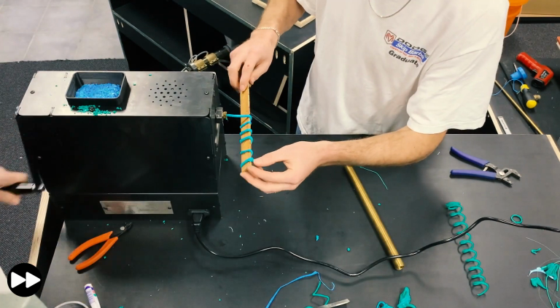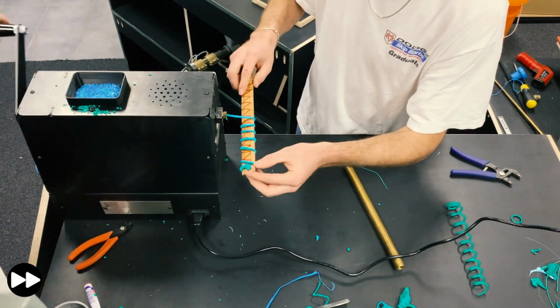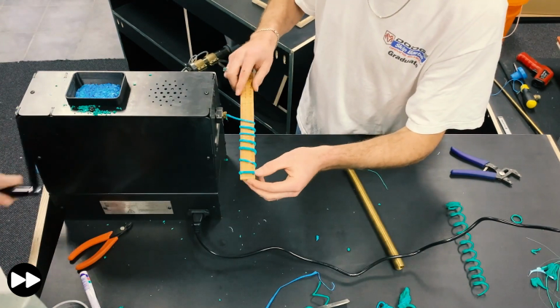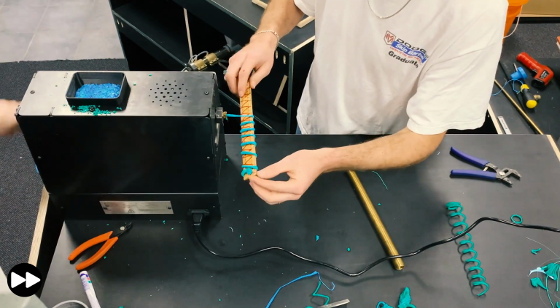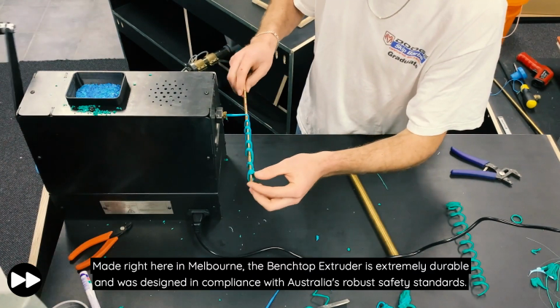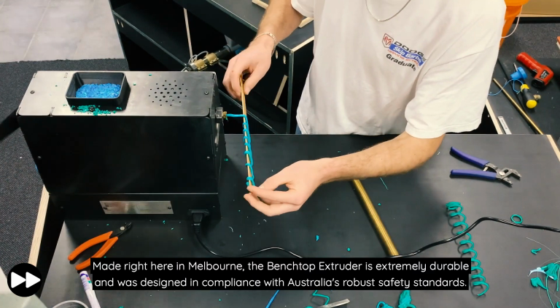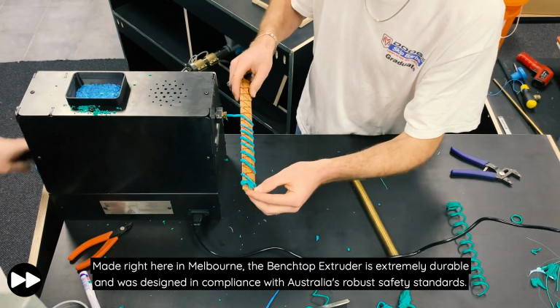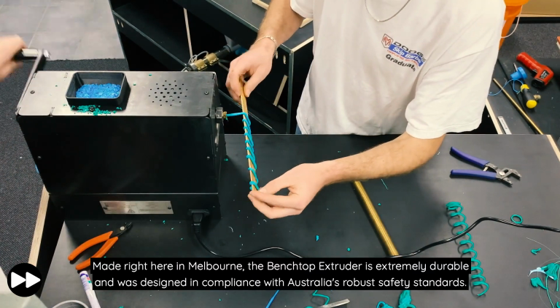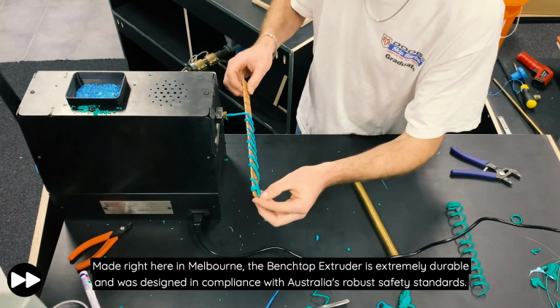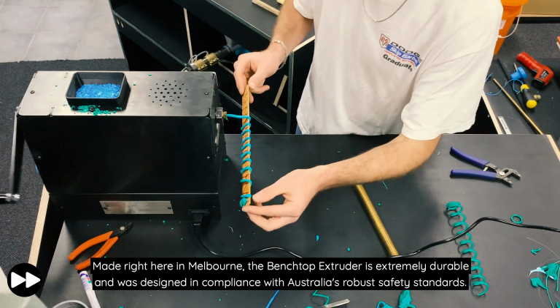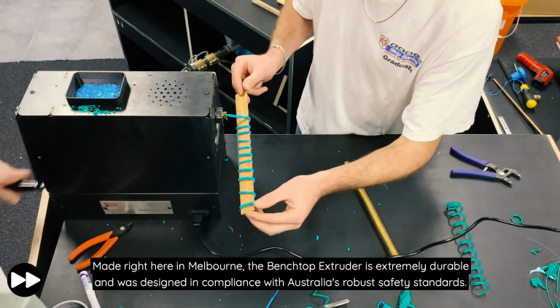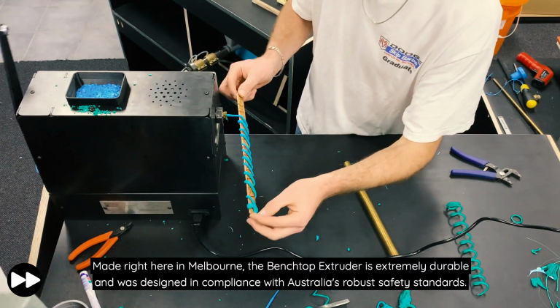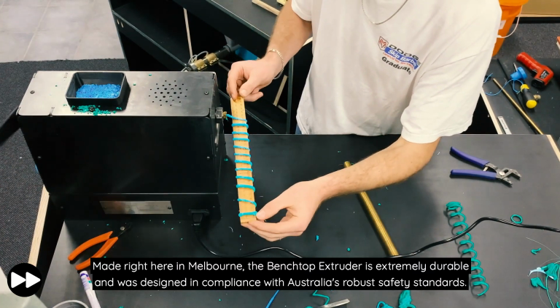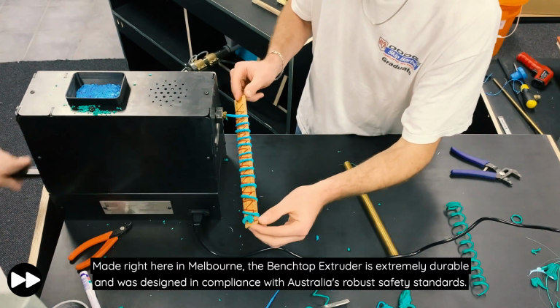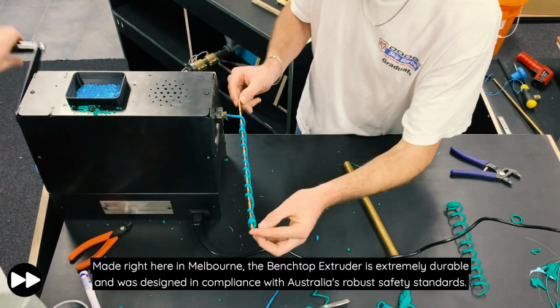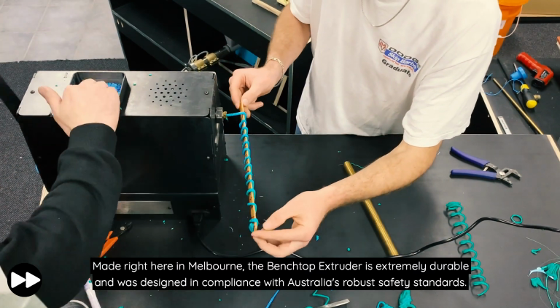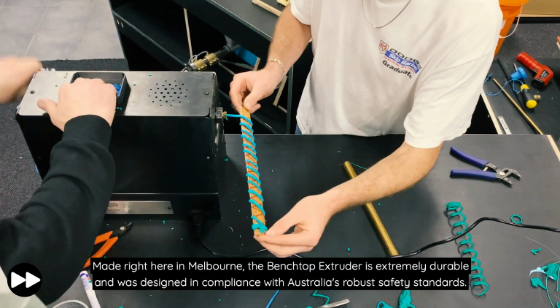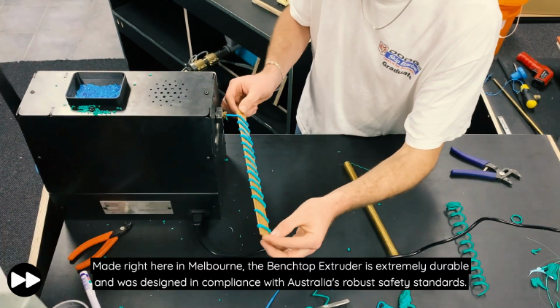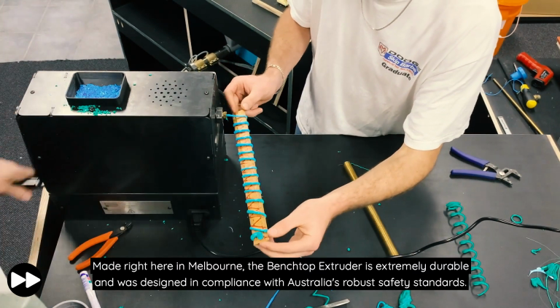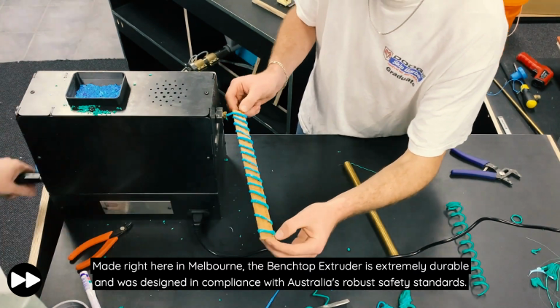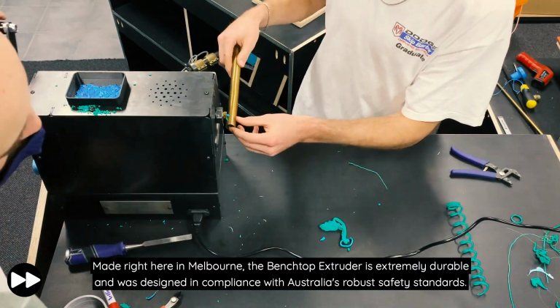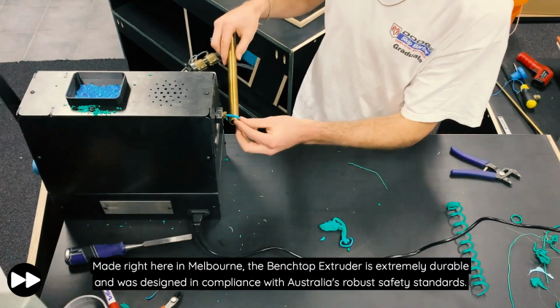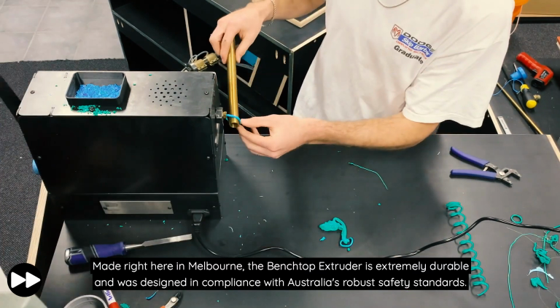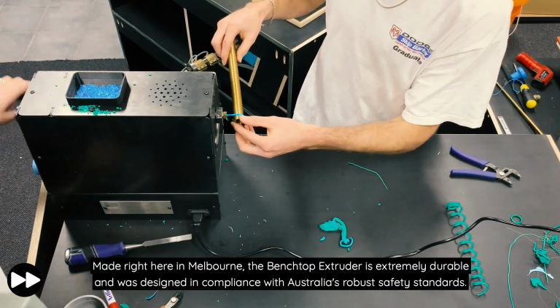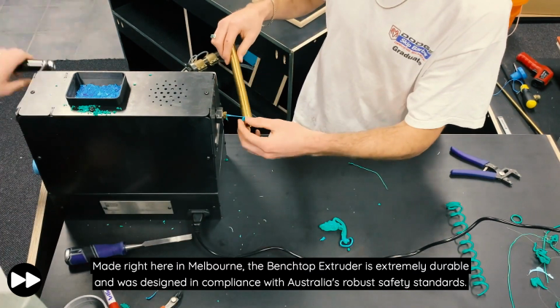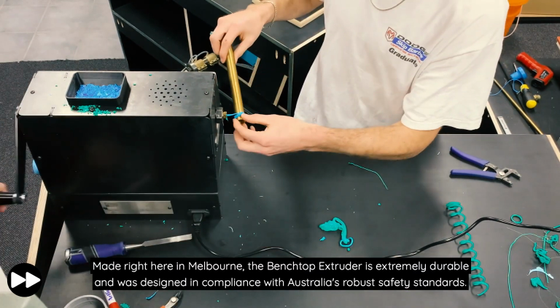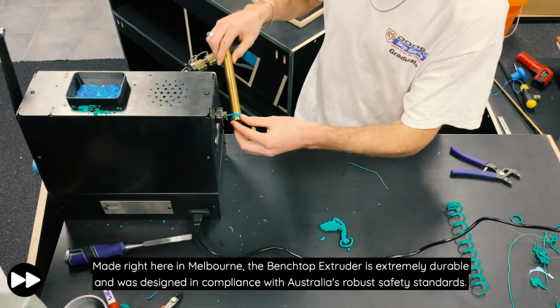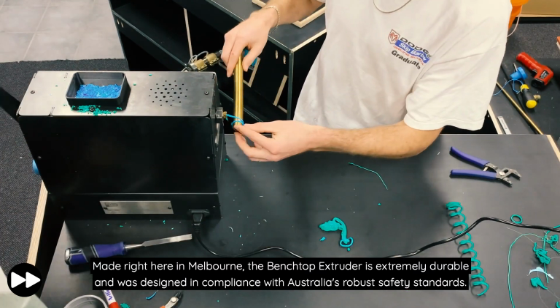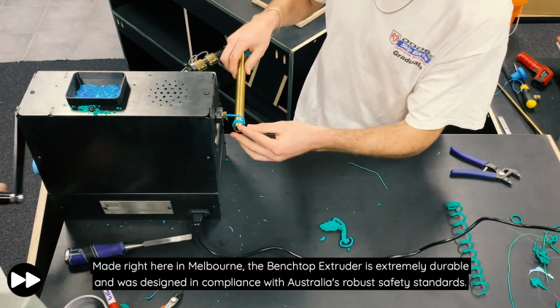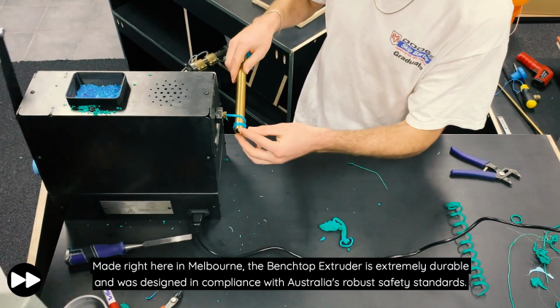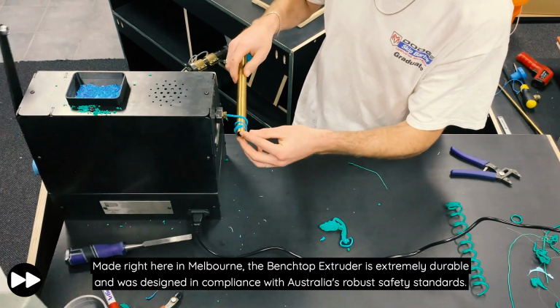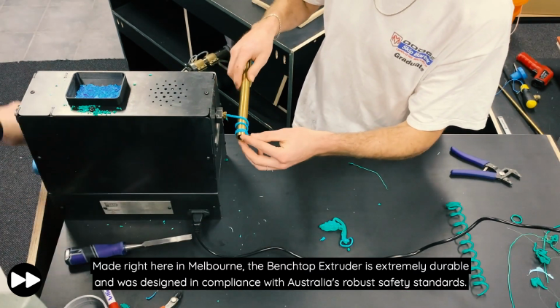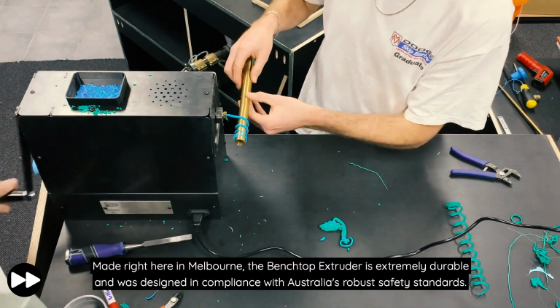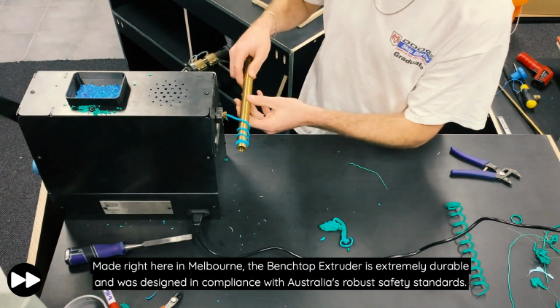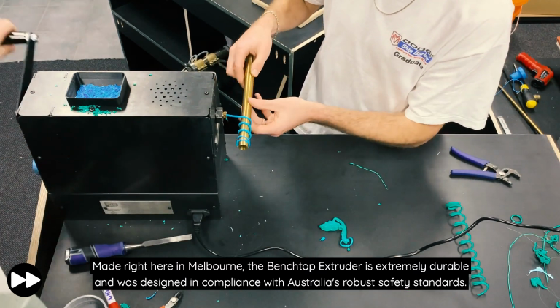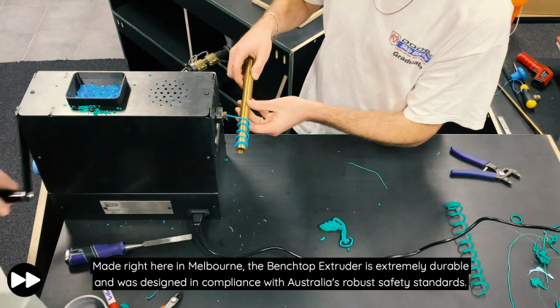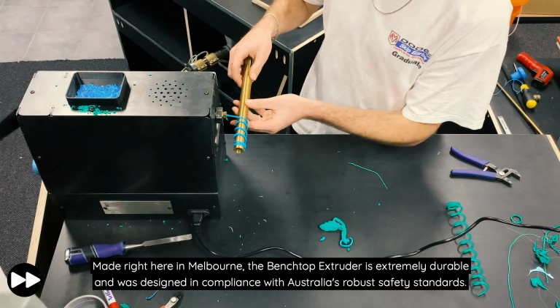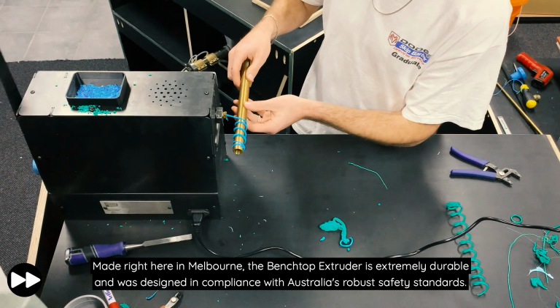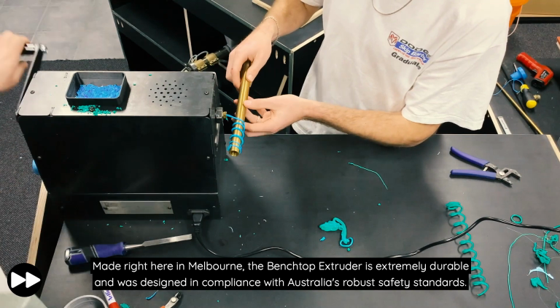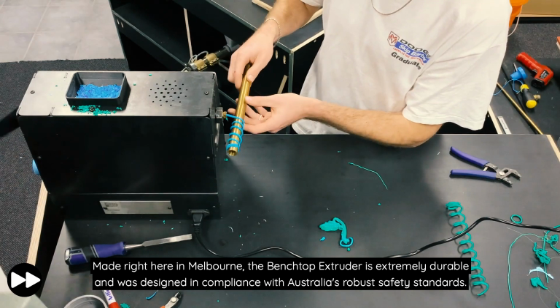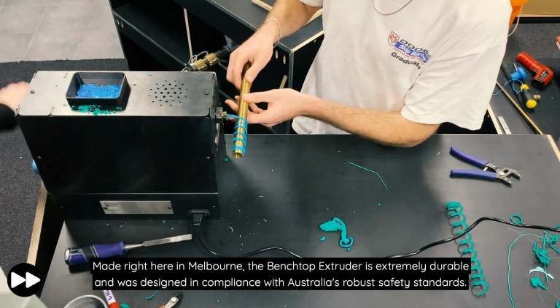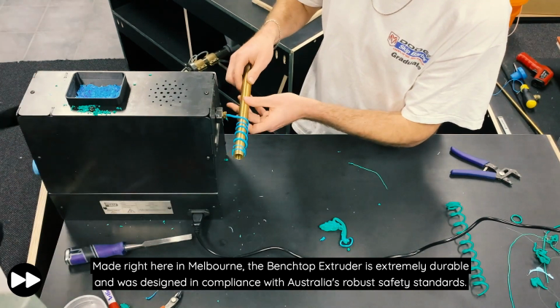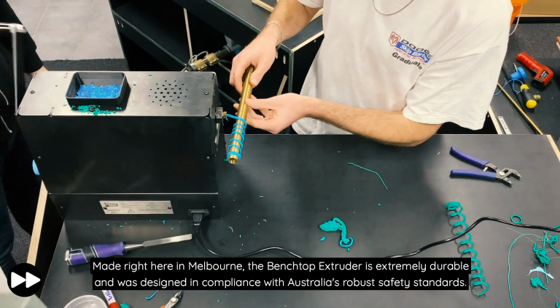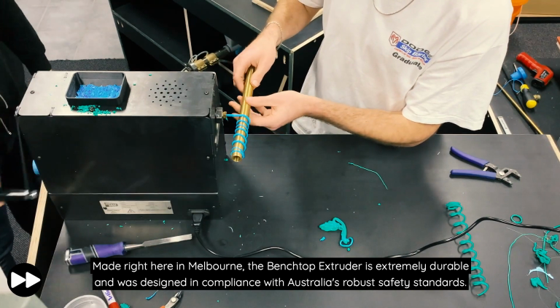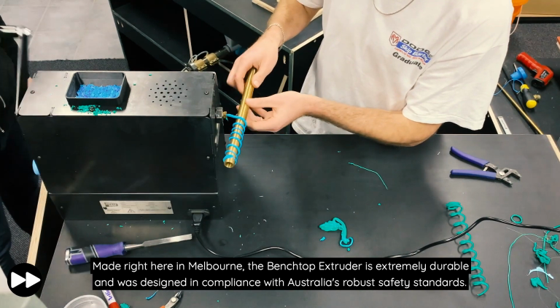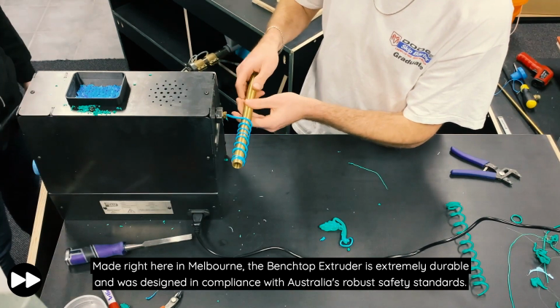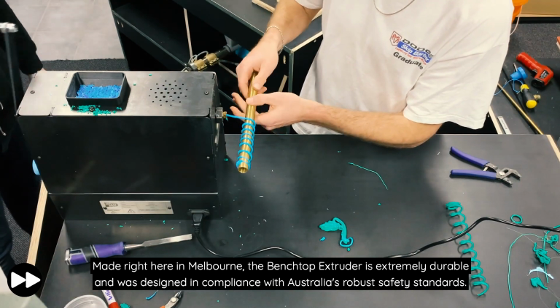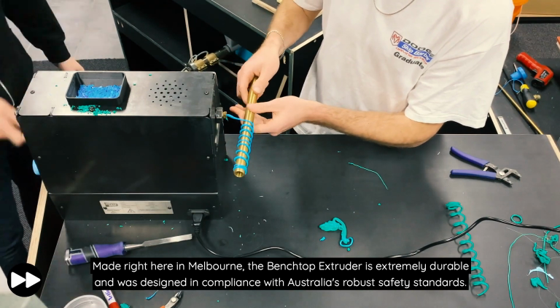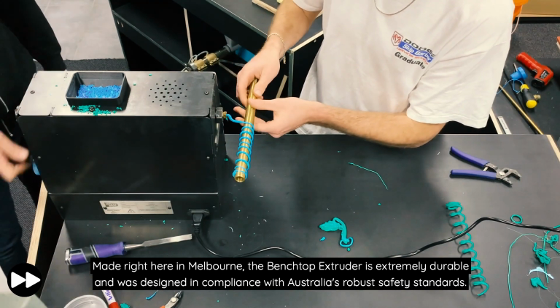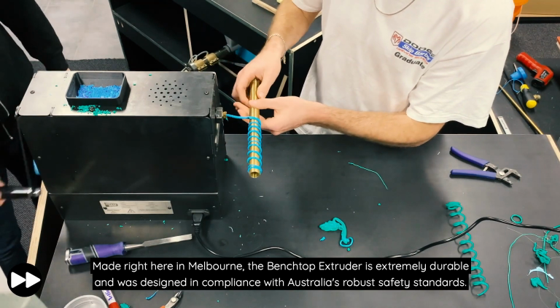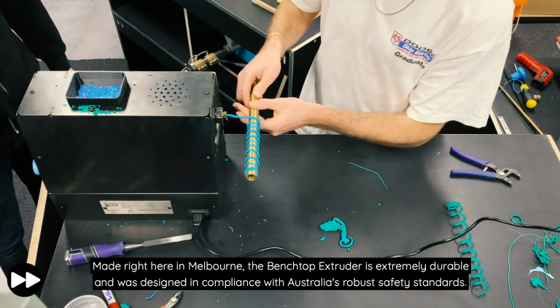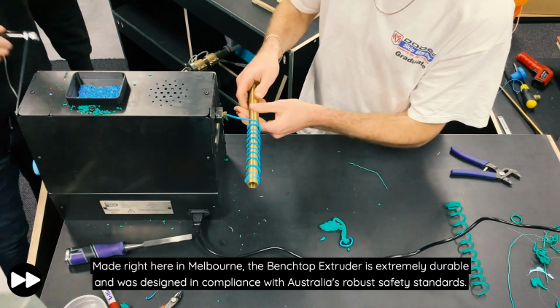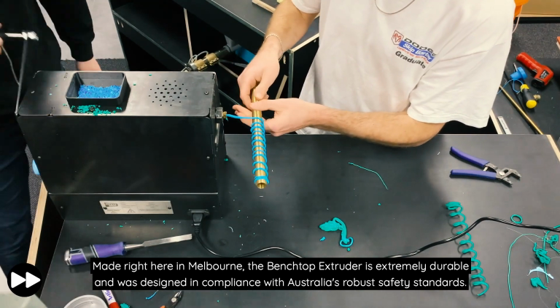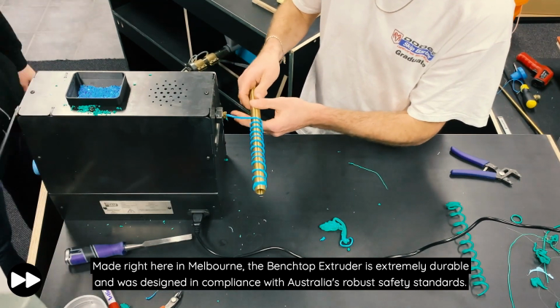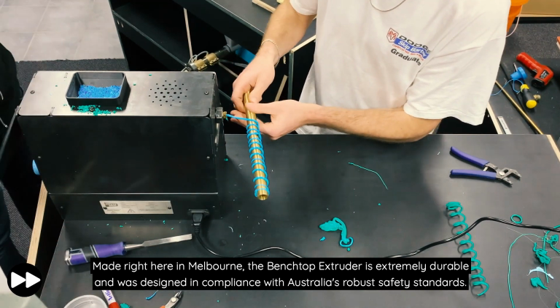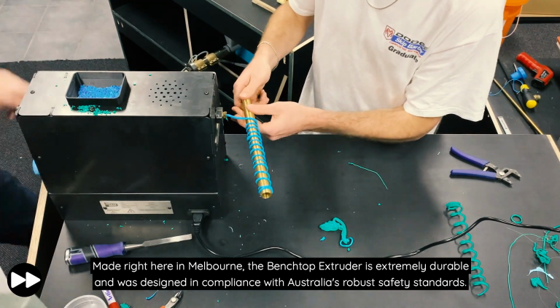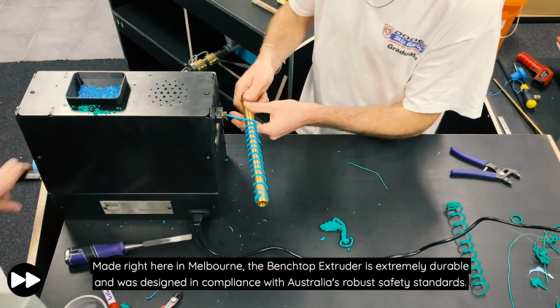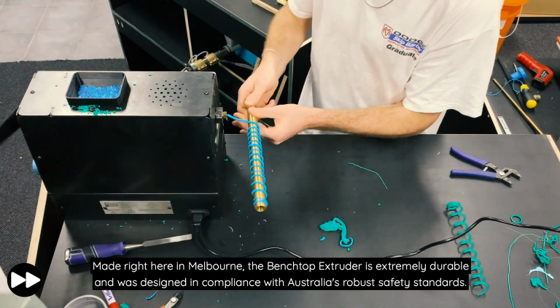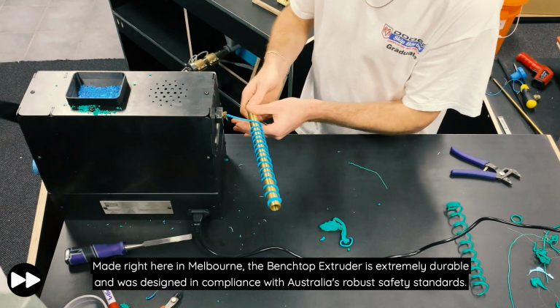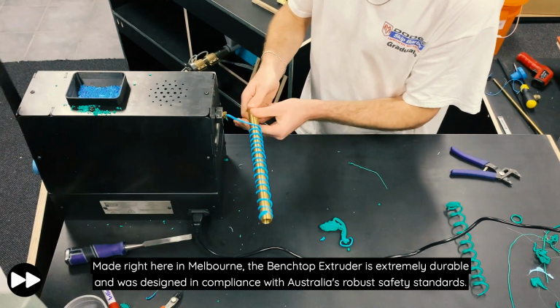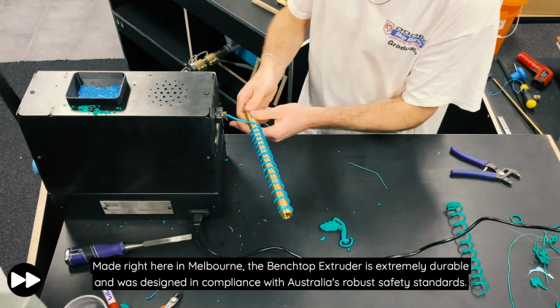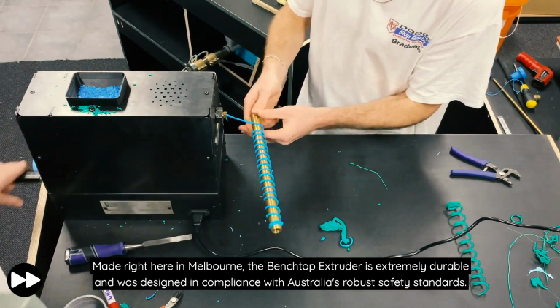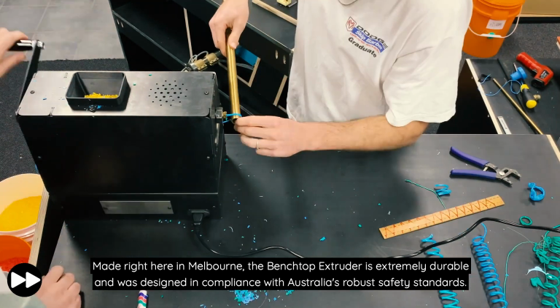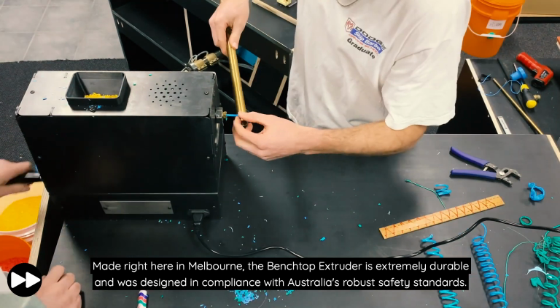Made right here in Melbourne, the Benchtop Extruder is extremely durable and was designed in compliance with Australia's robust safety standards.